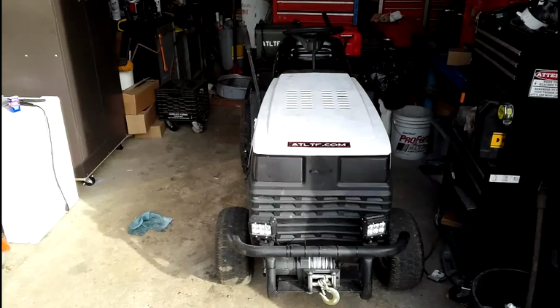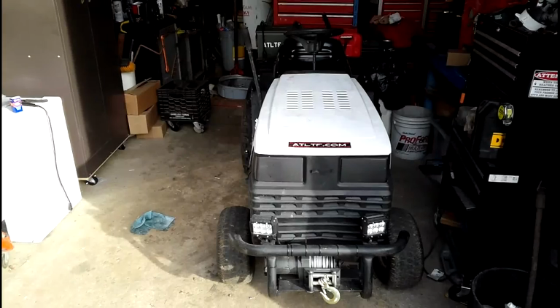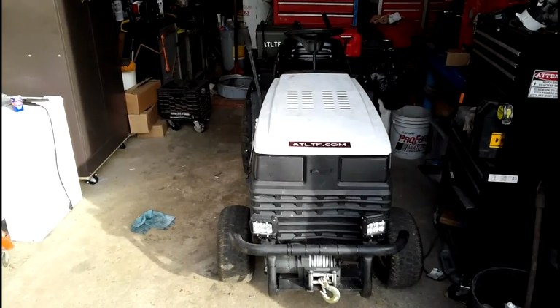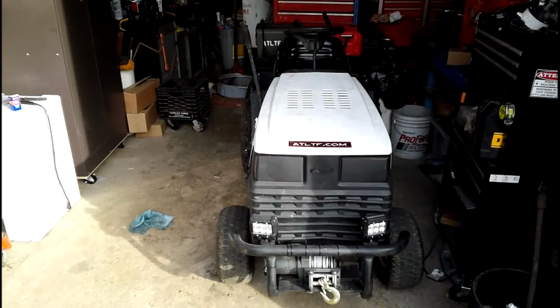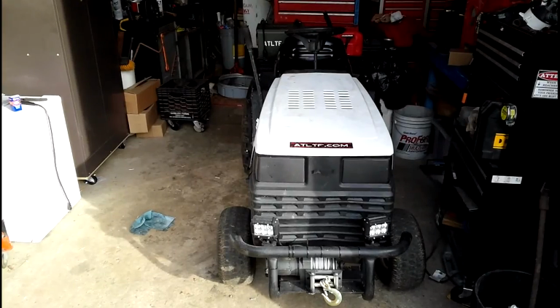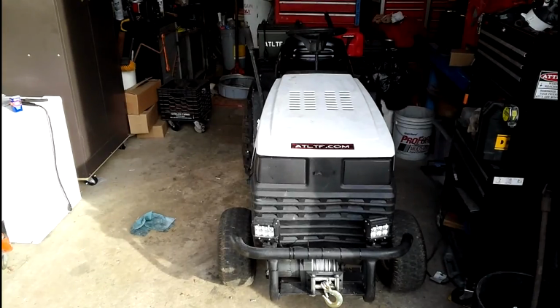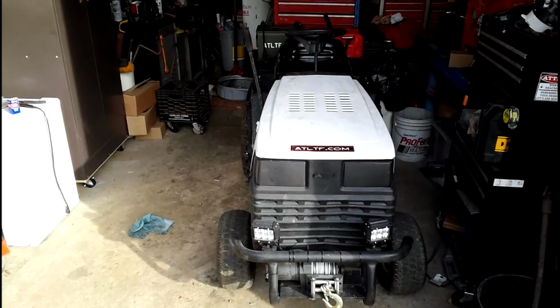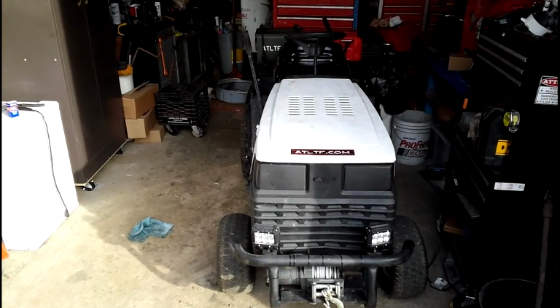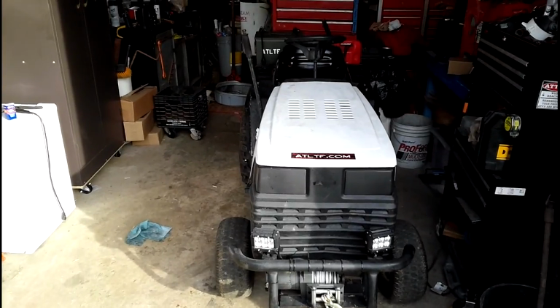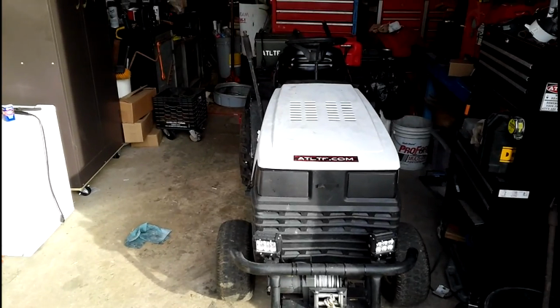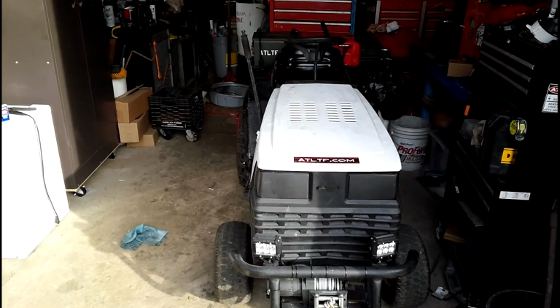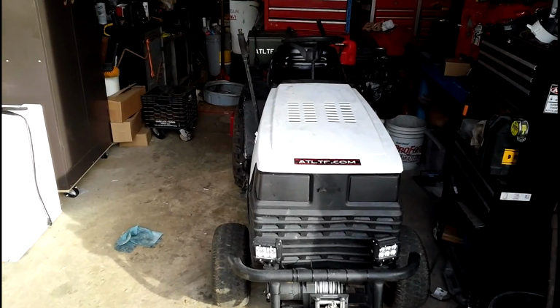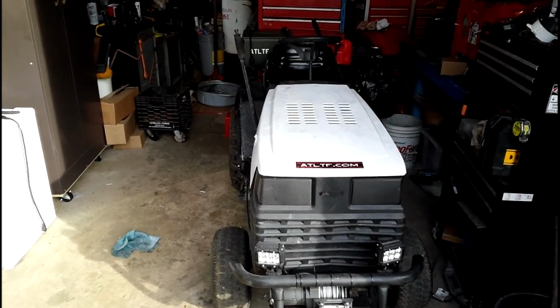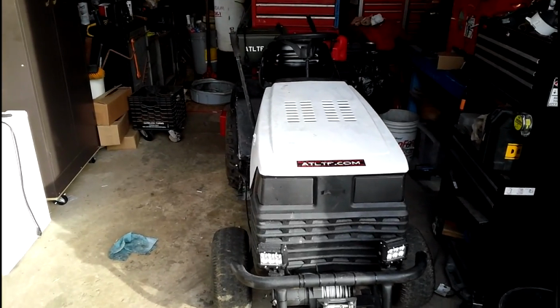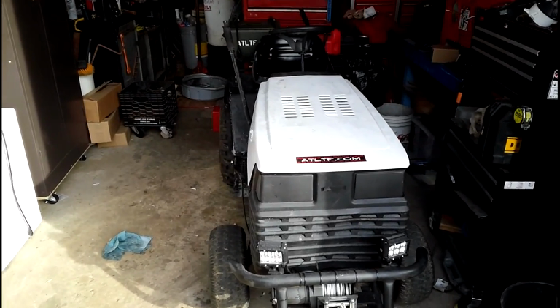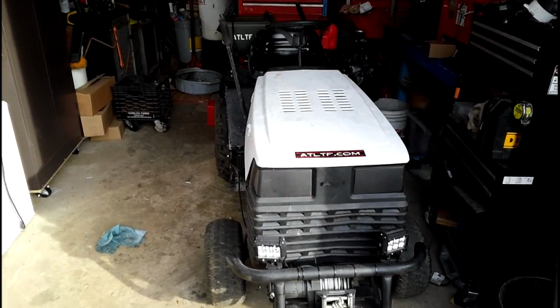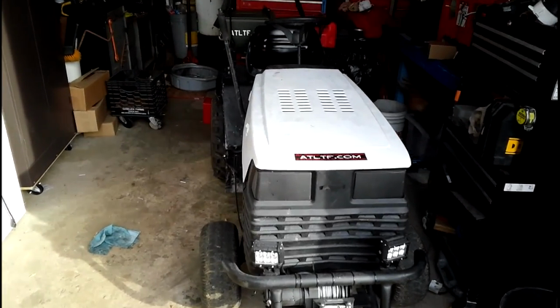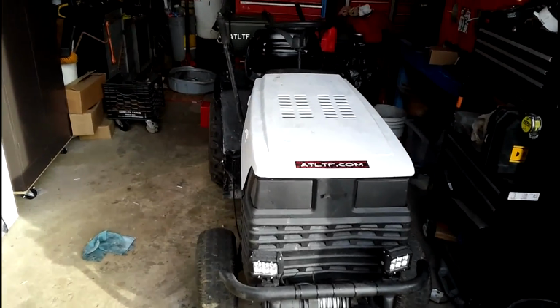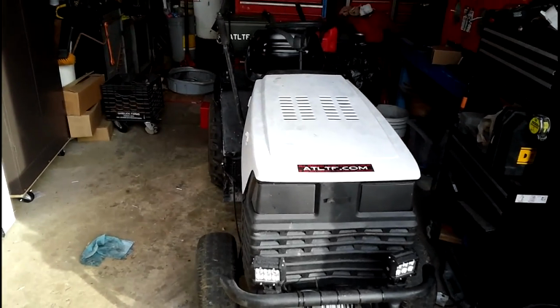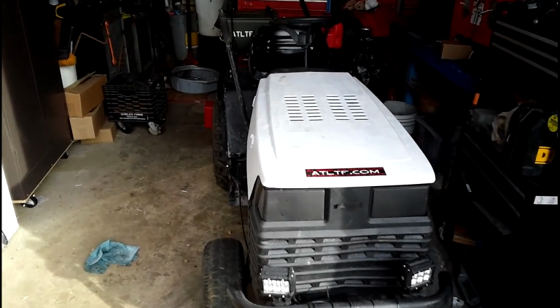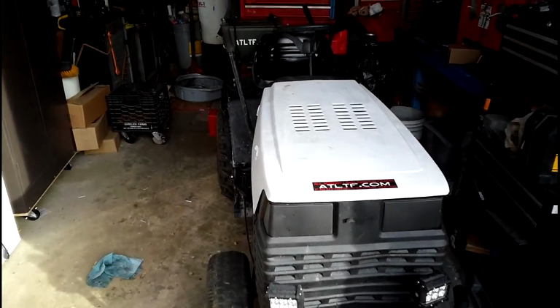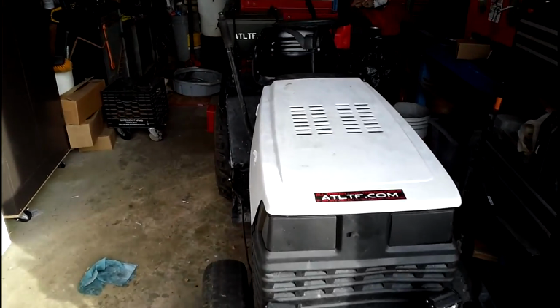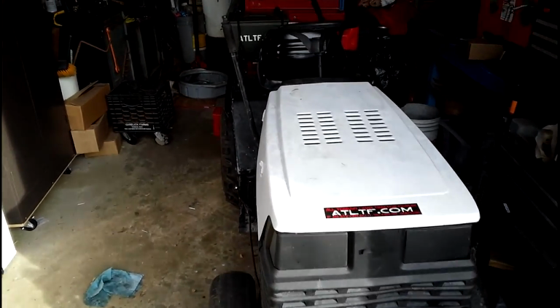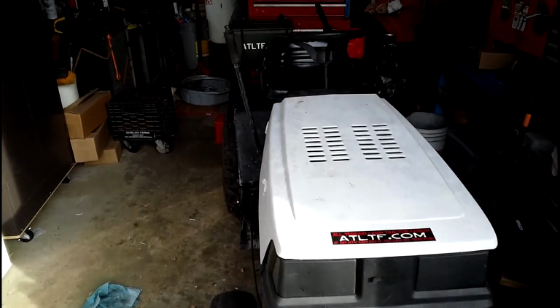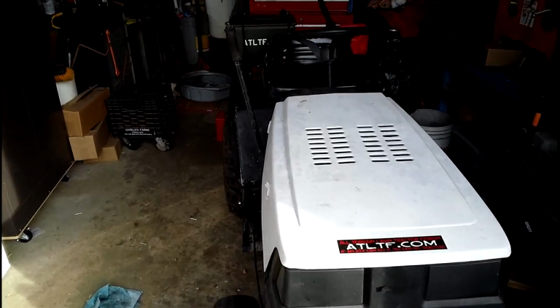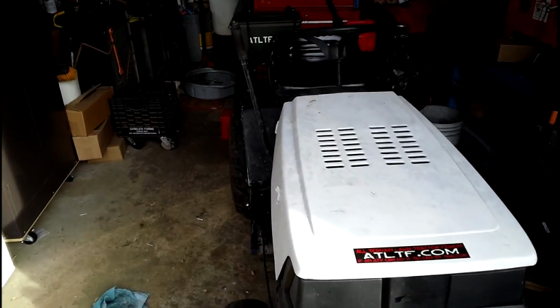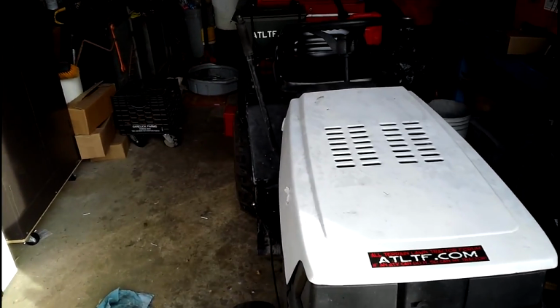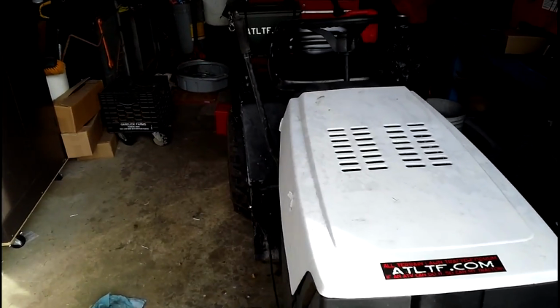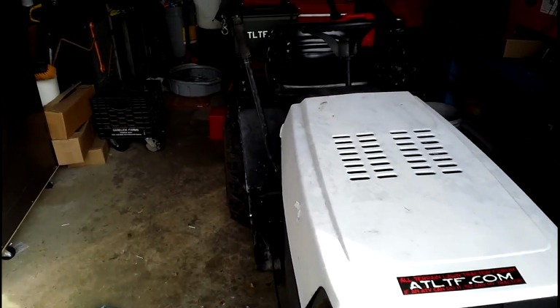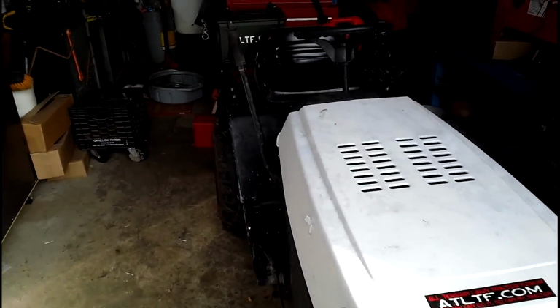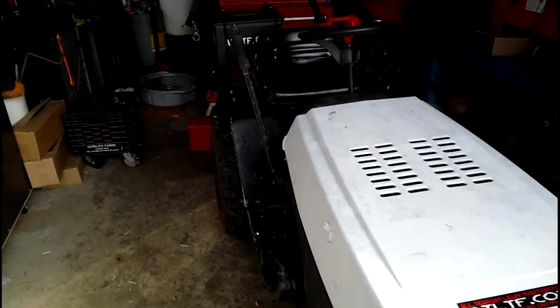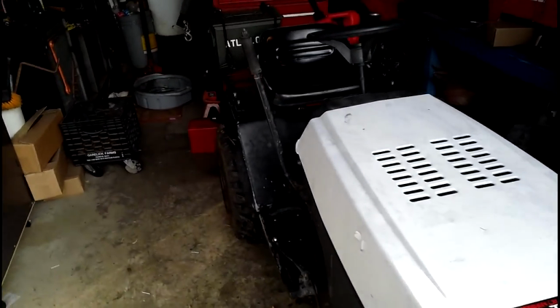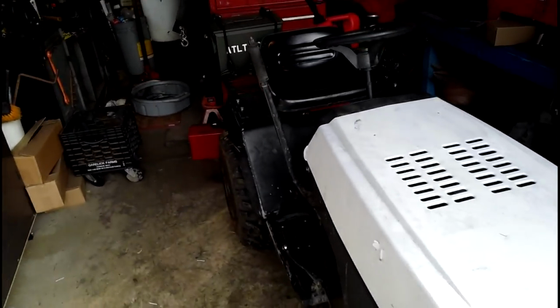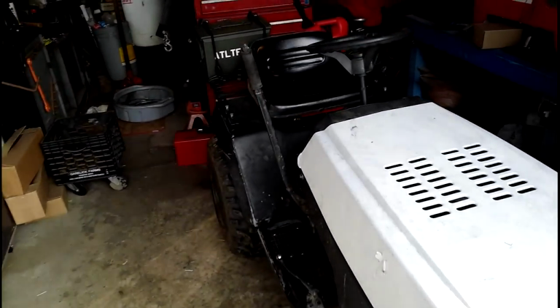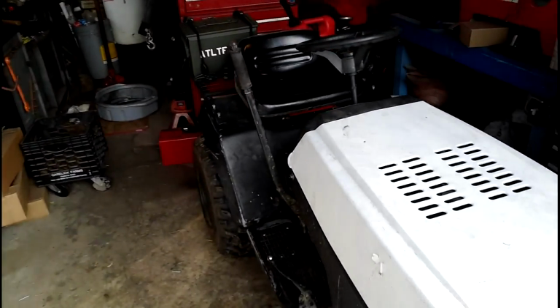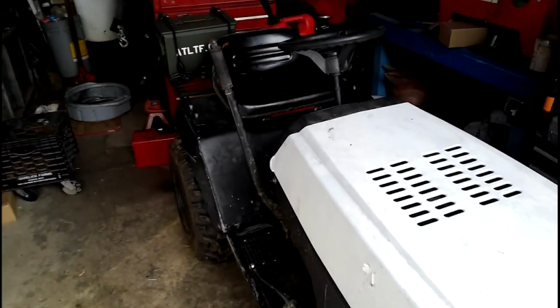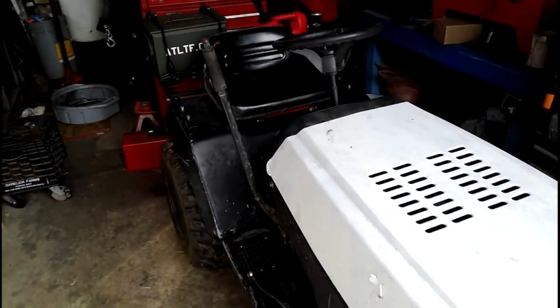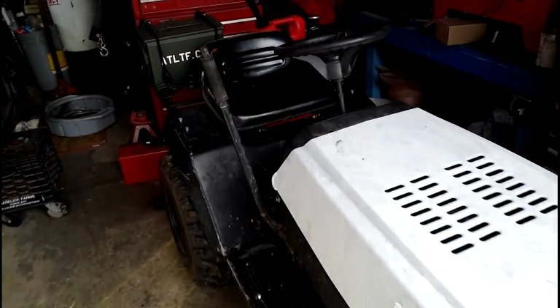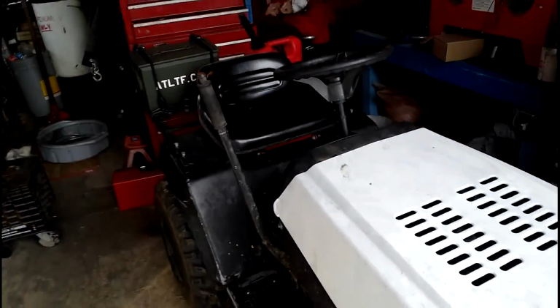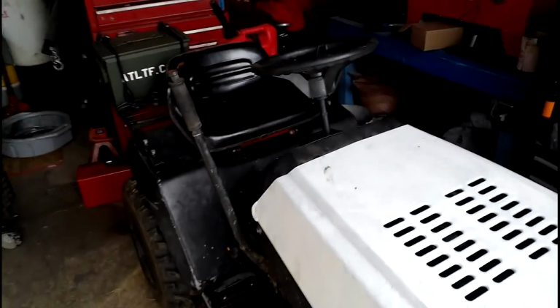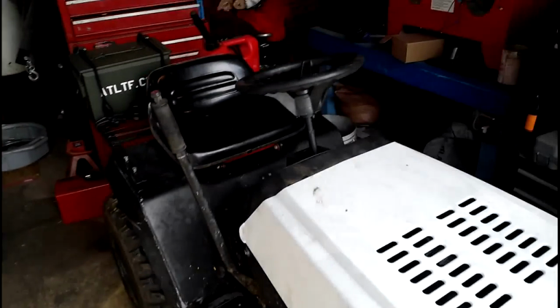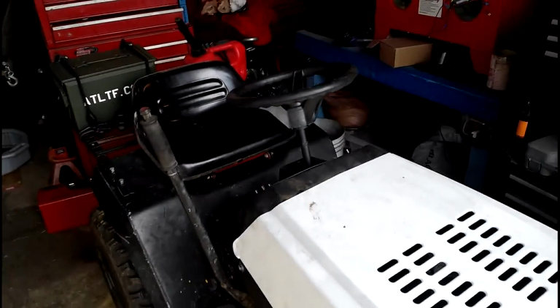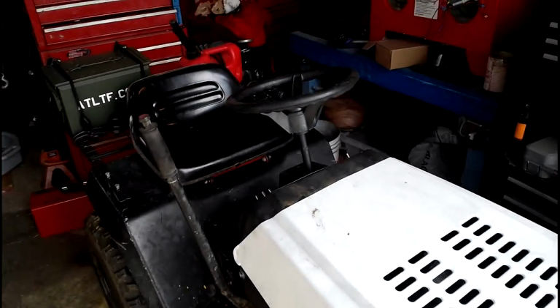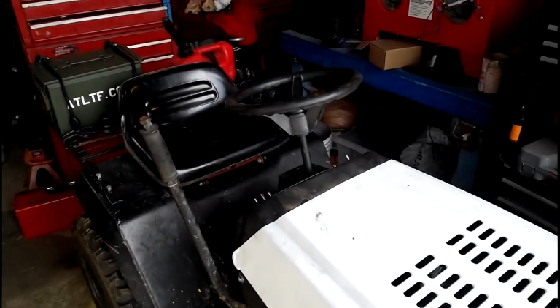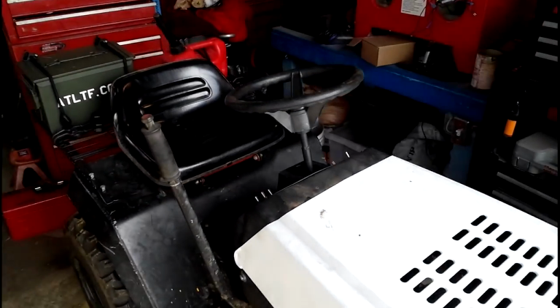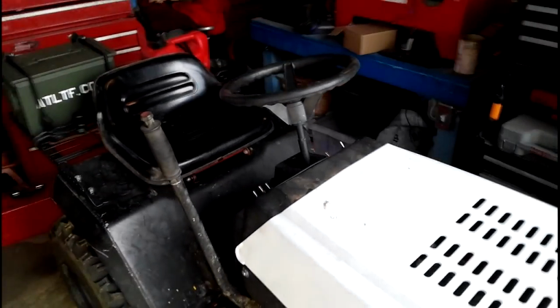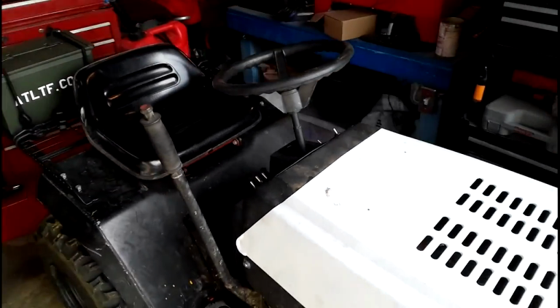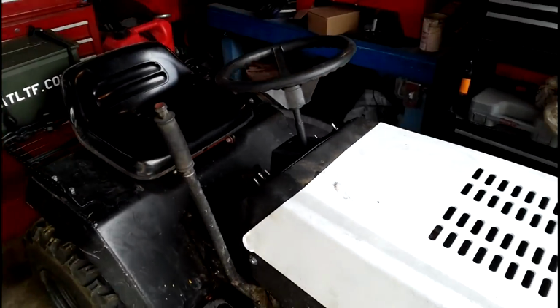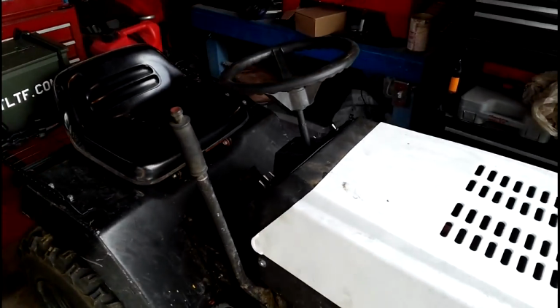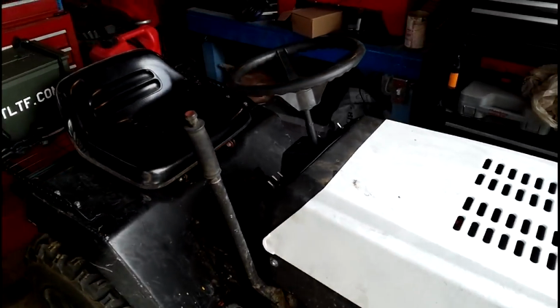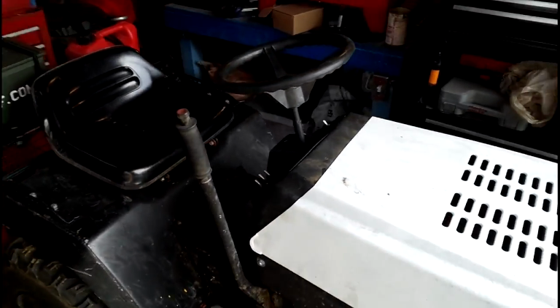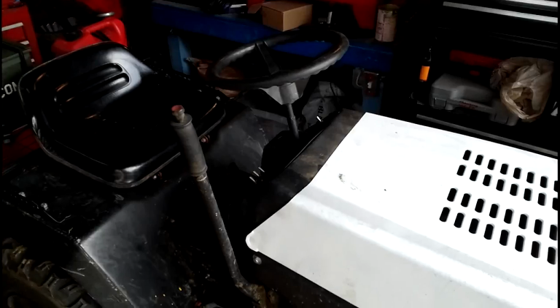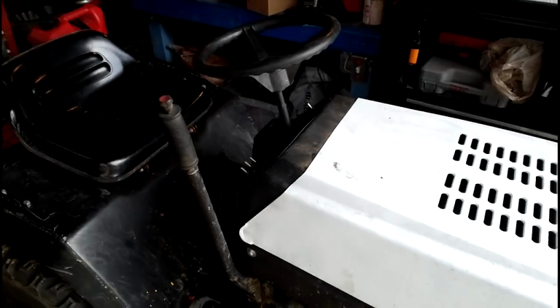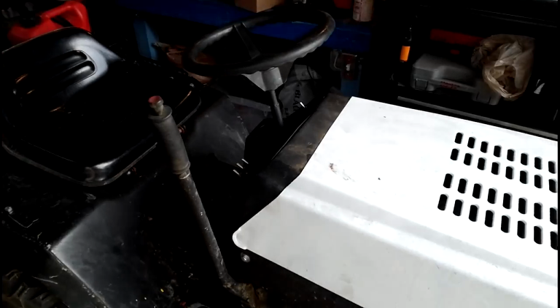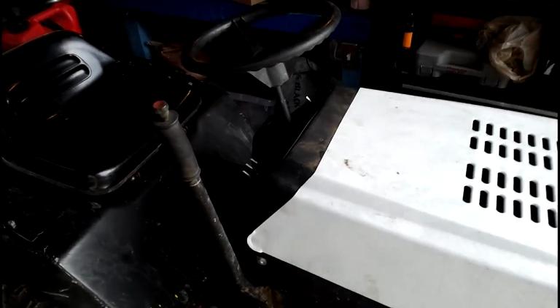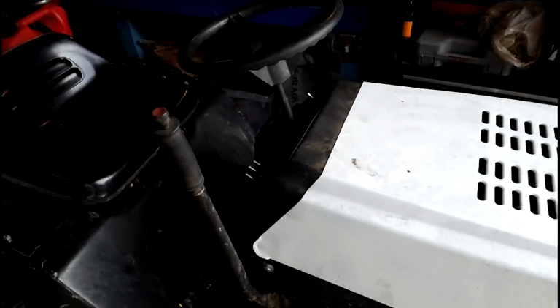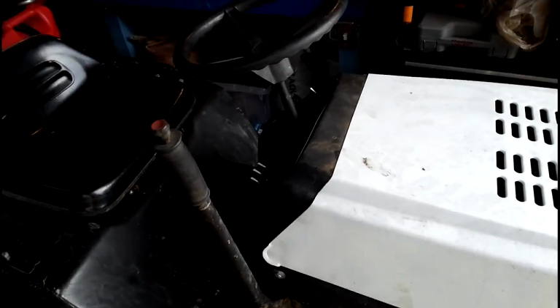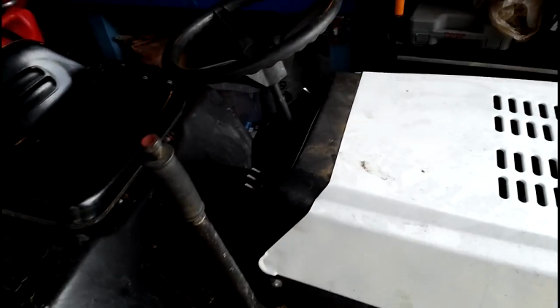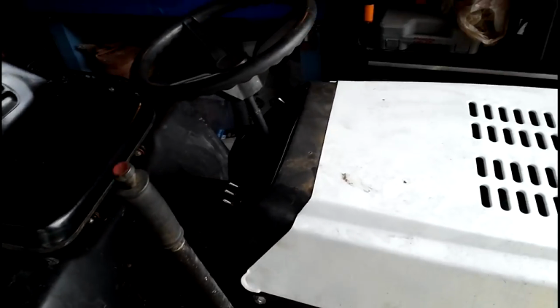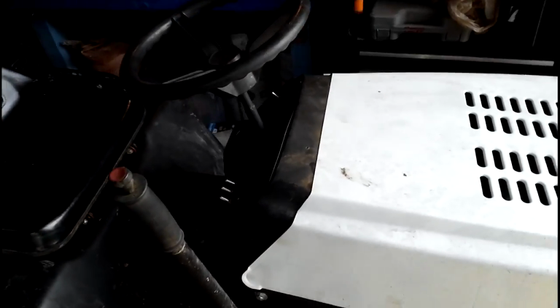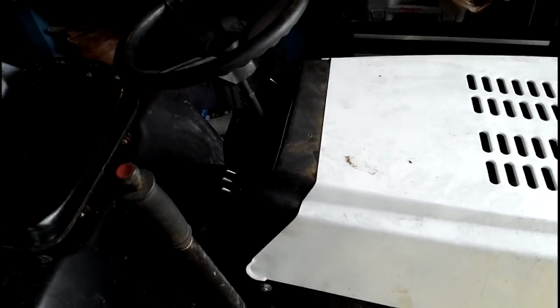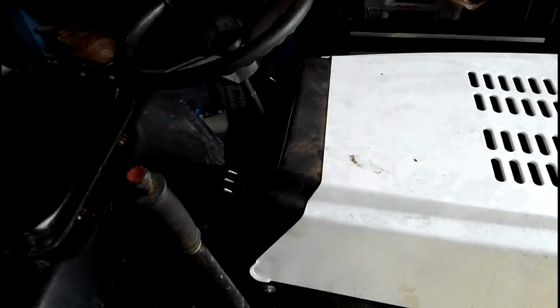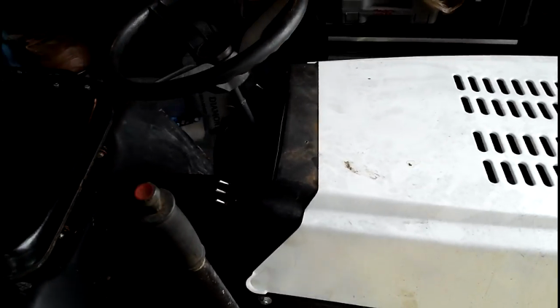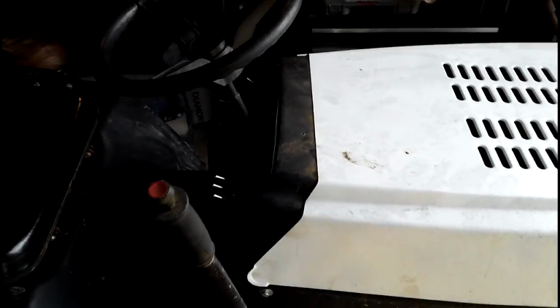Hey guys, Doug here. You guys have been looking forward to this for a little while now, and that is my winch mod.